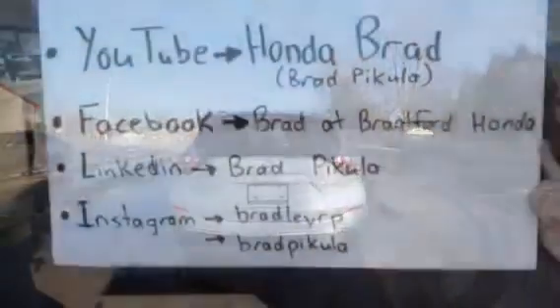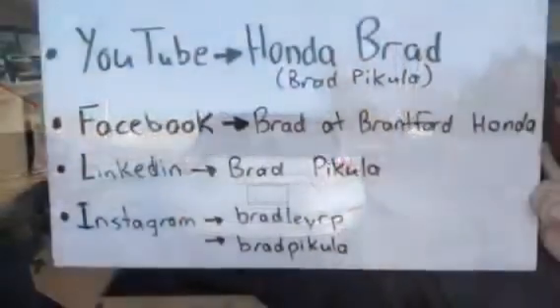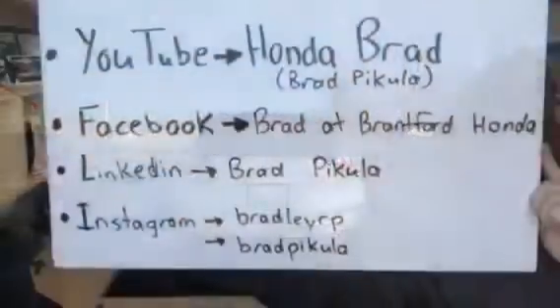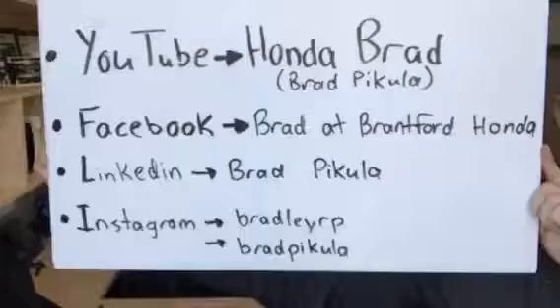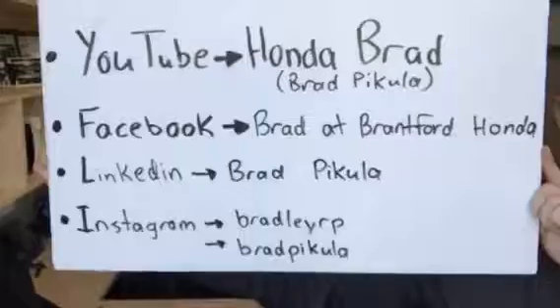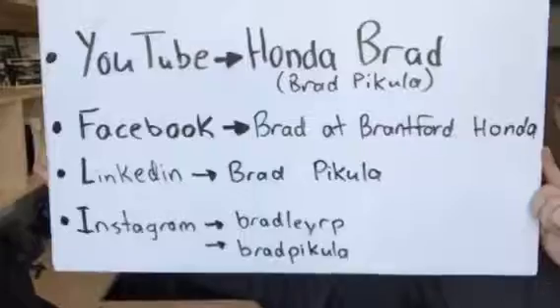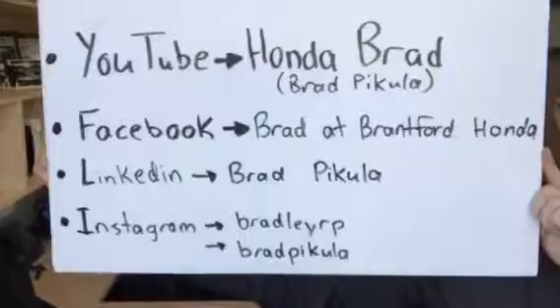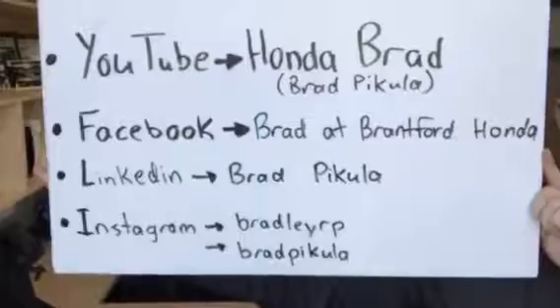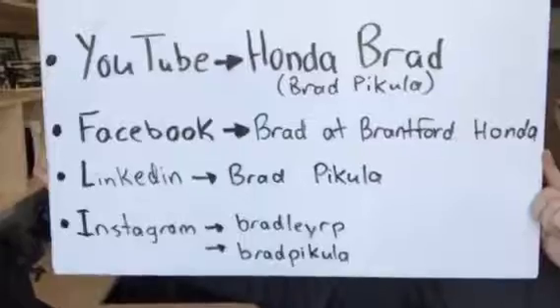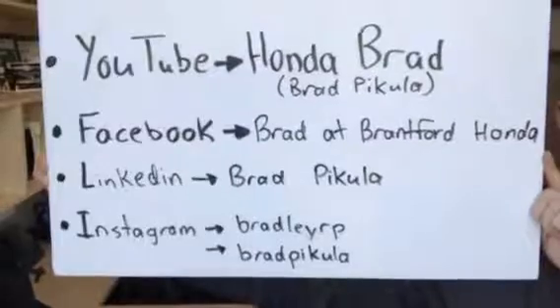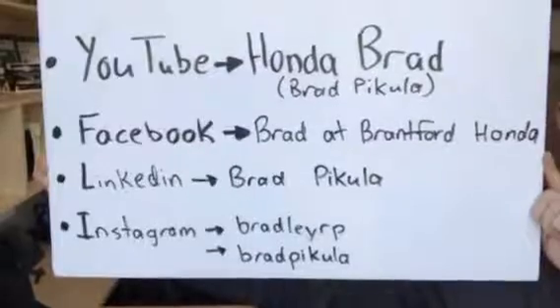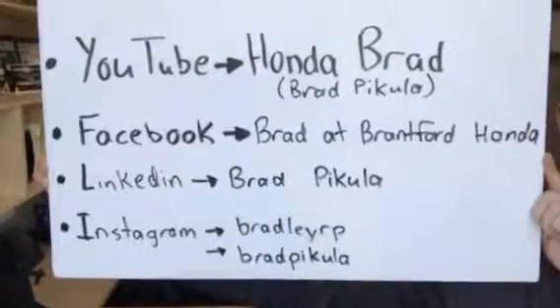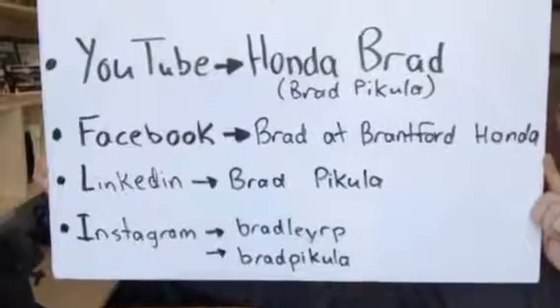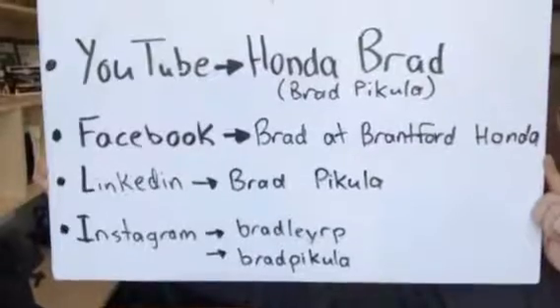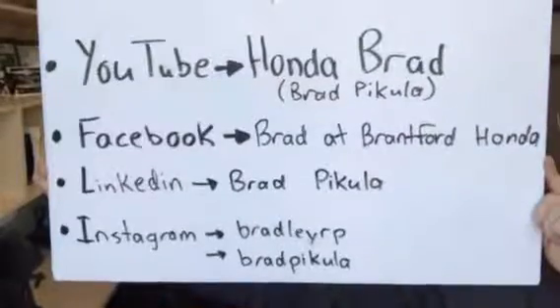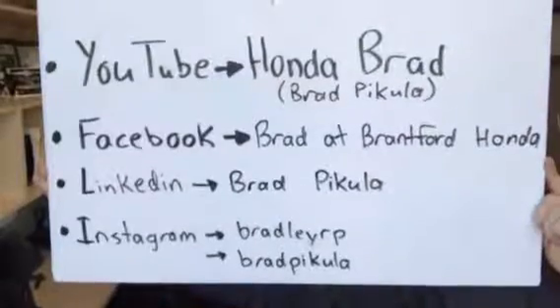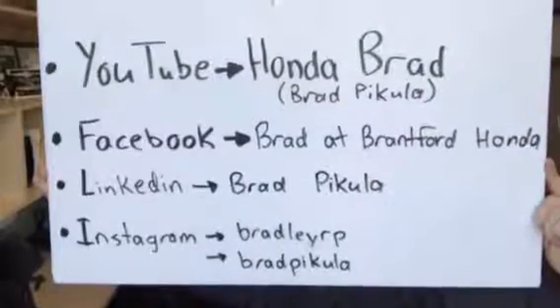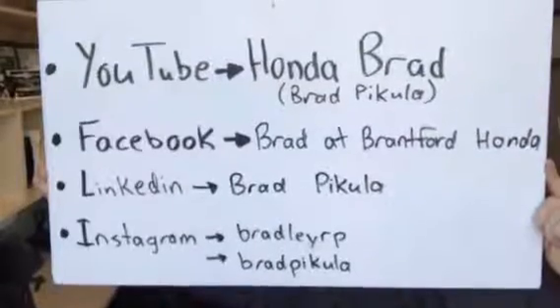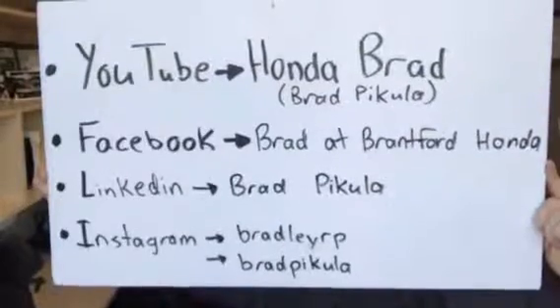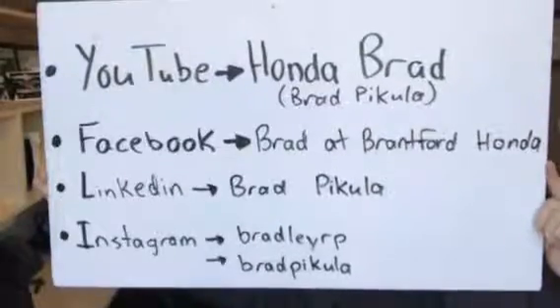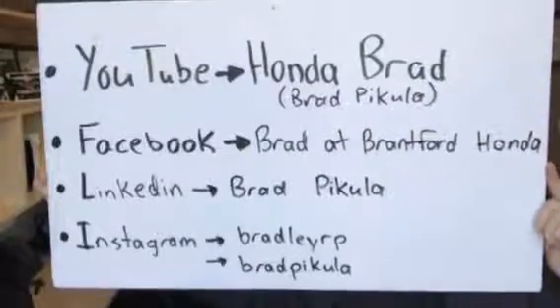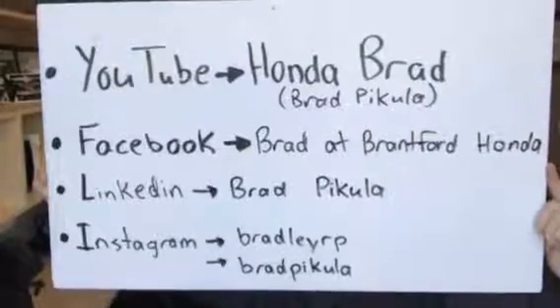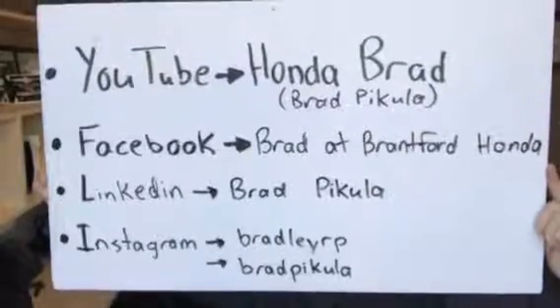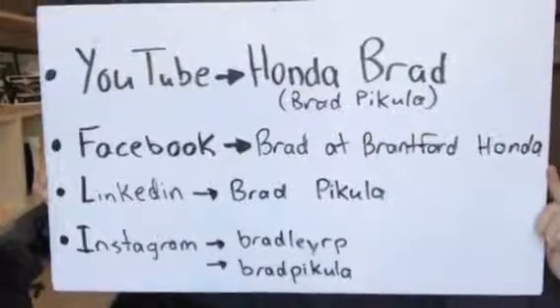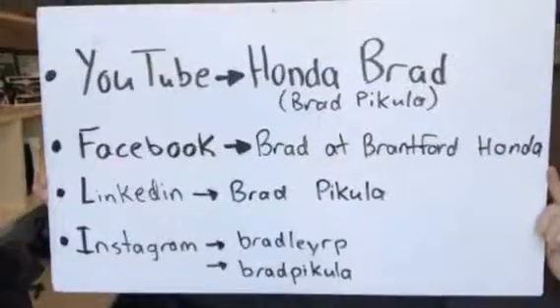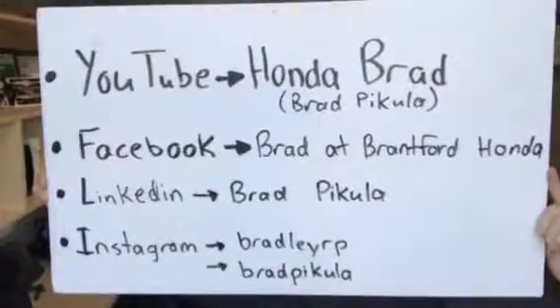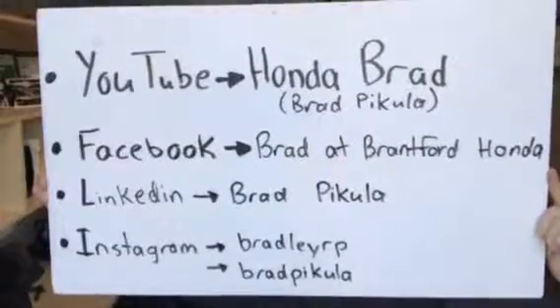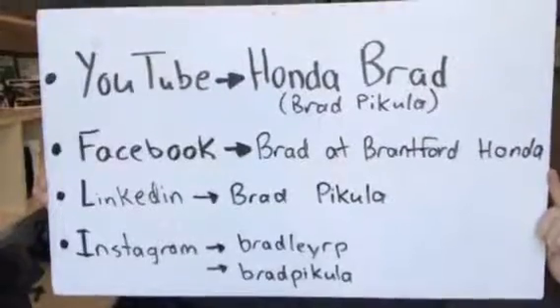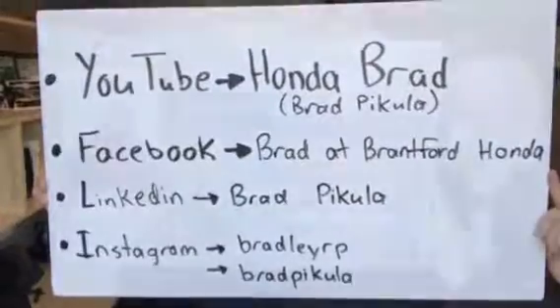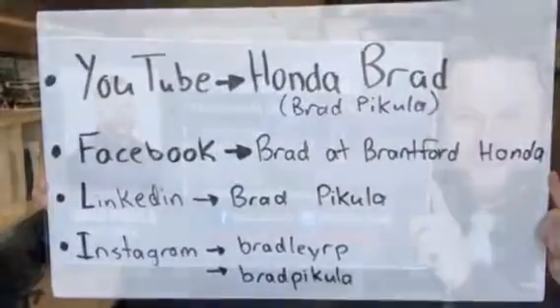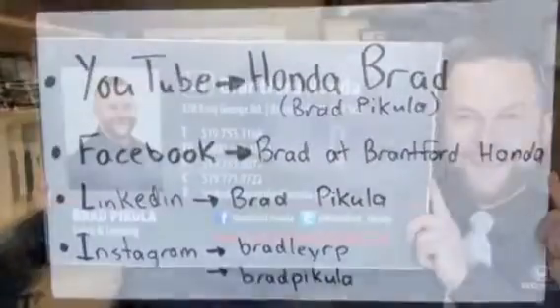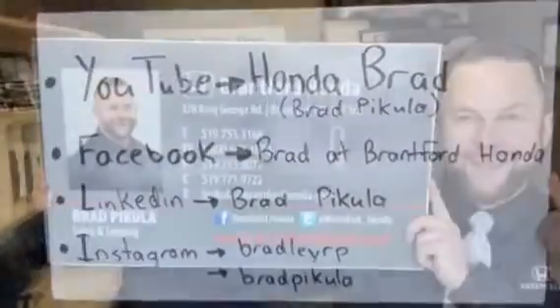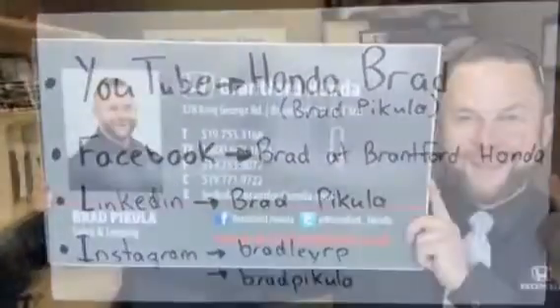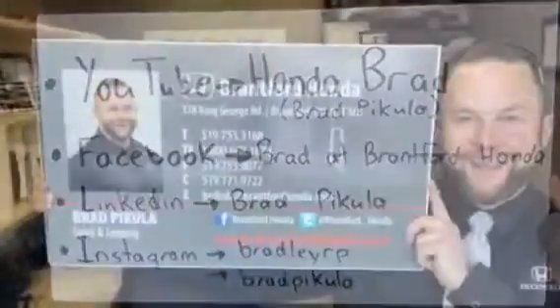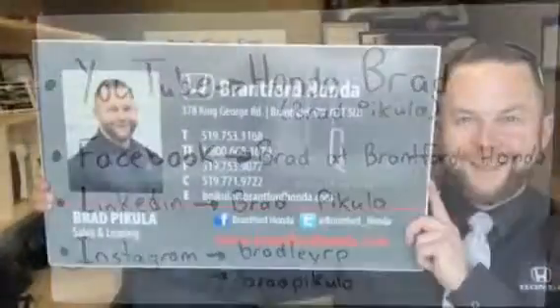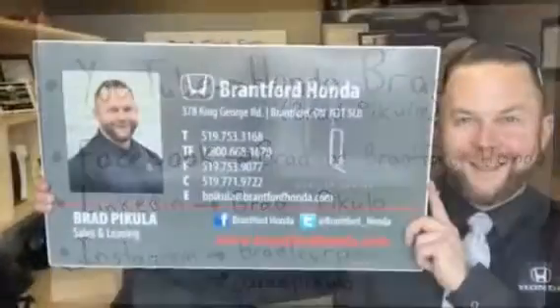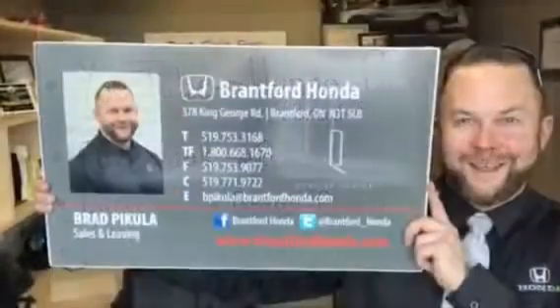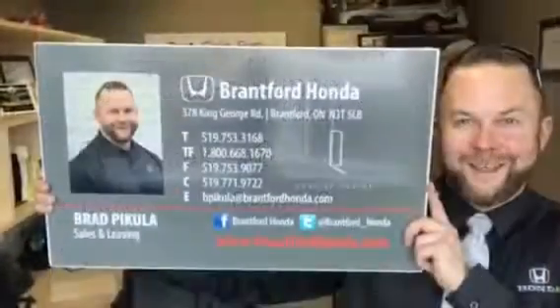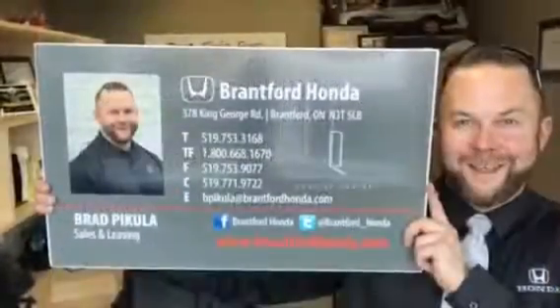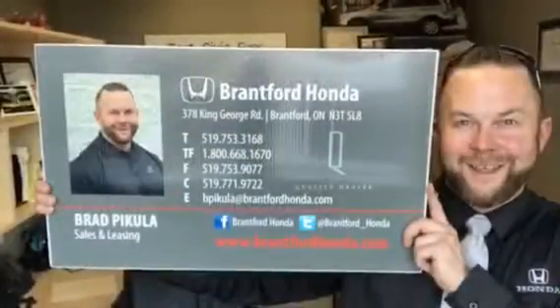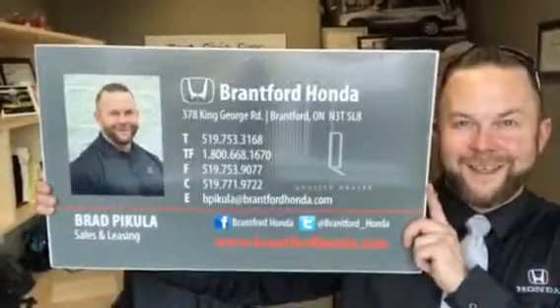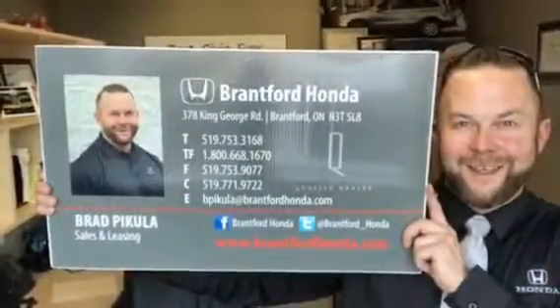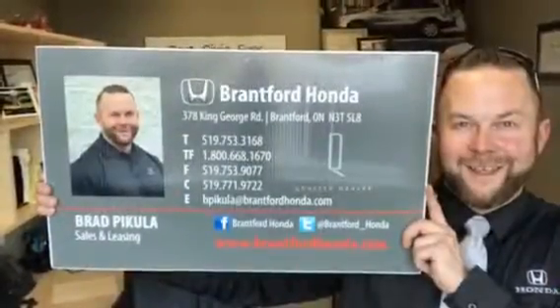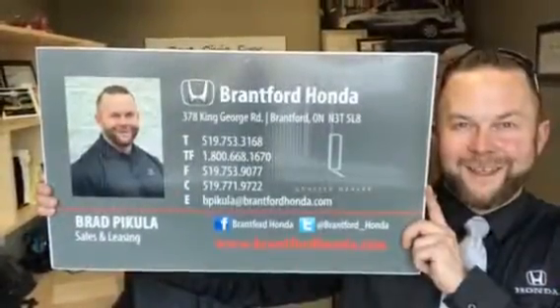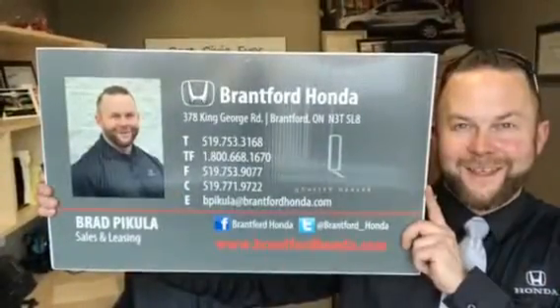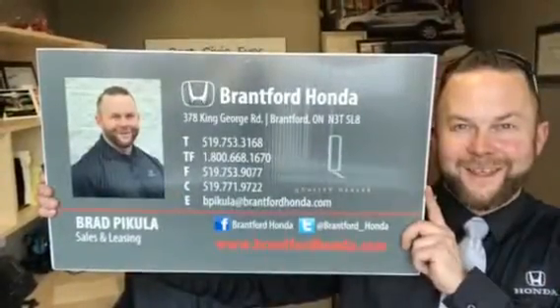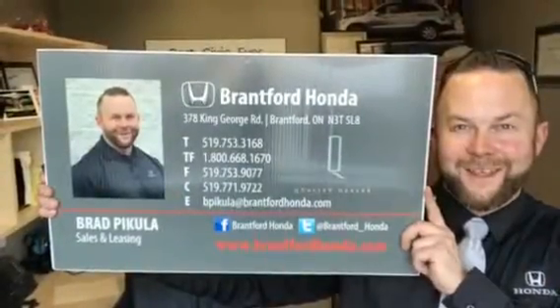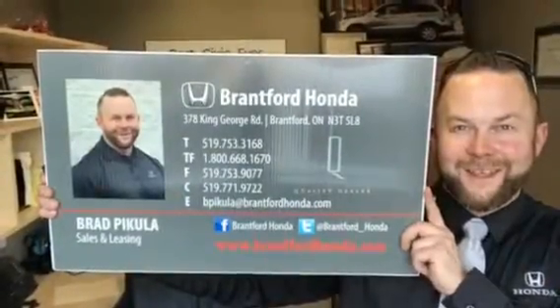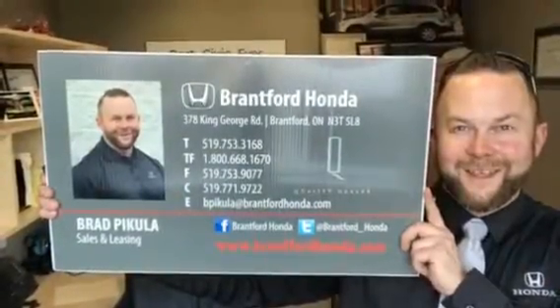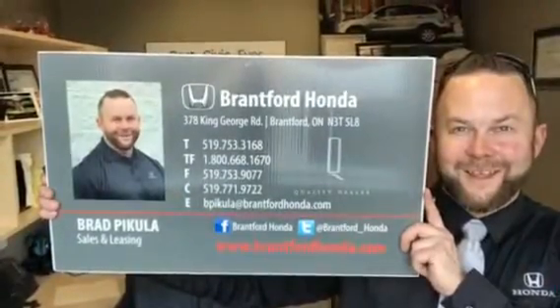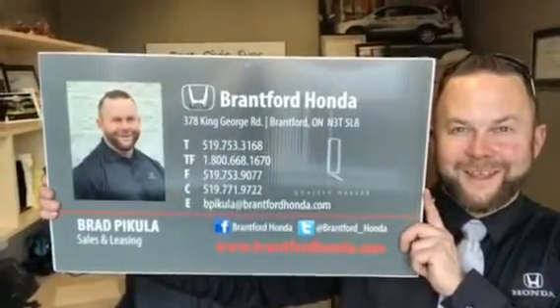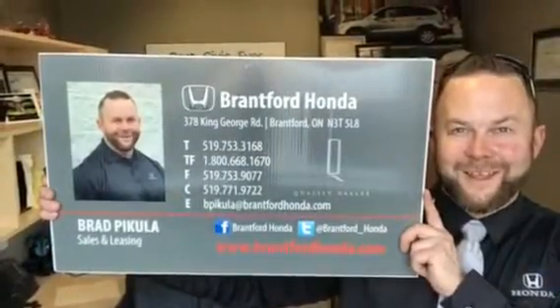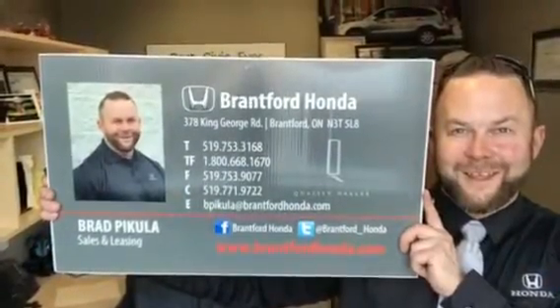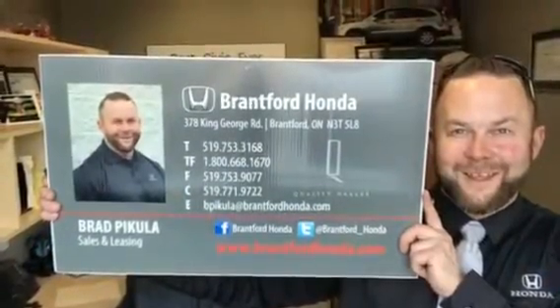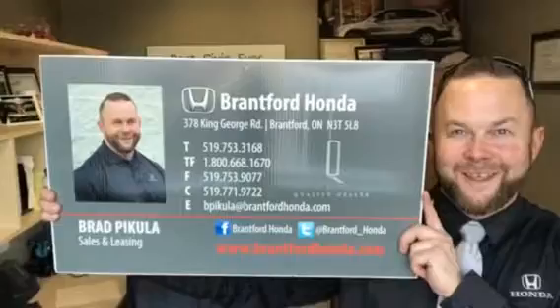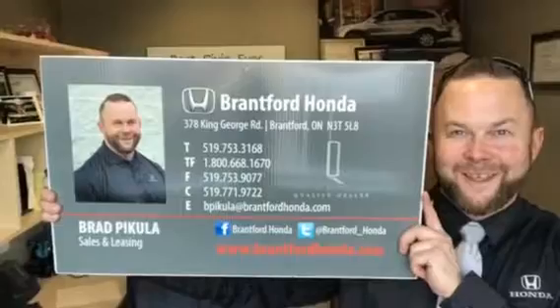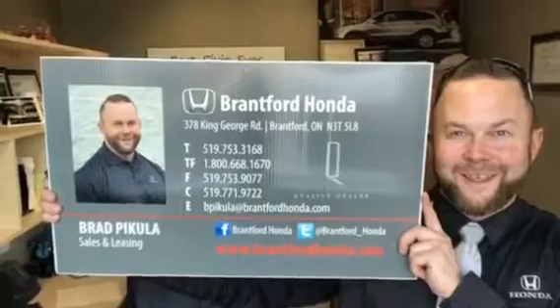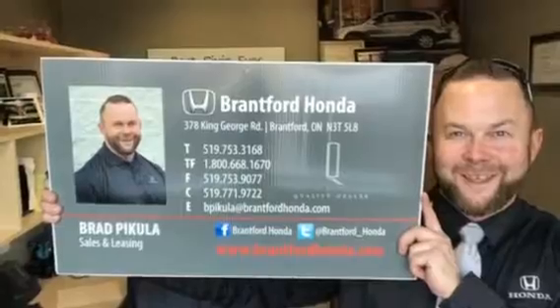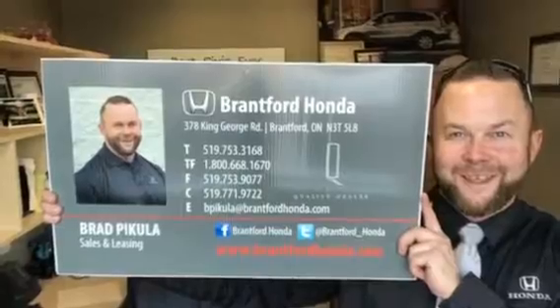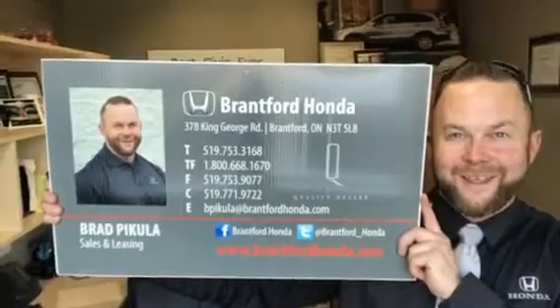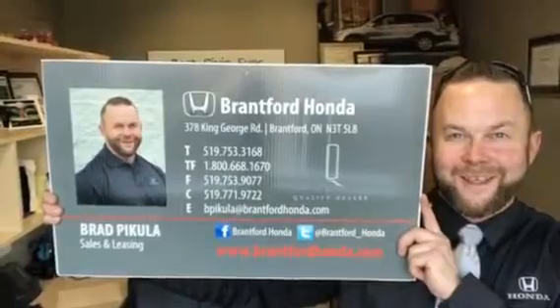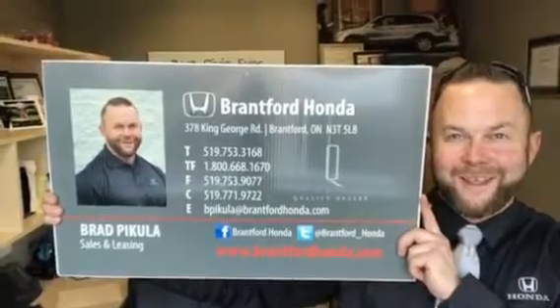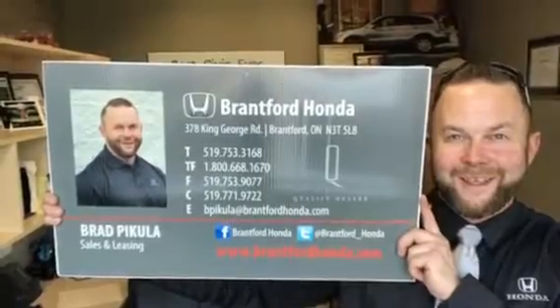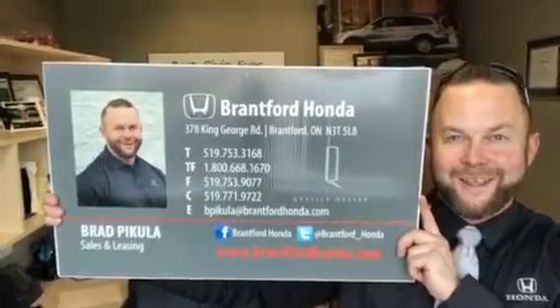Don't forget to check me out on social media and give me a call today at 519-771-9722.